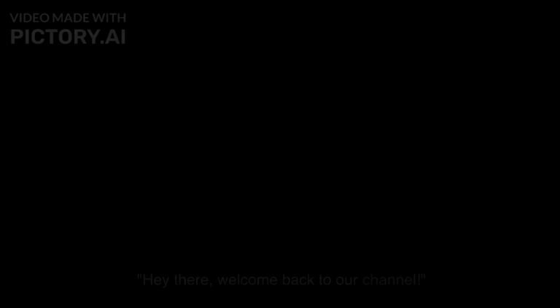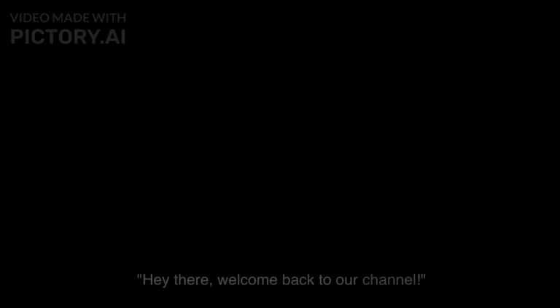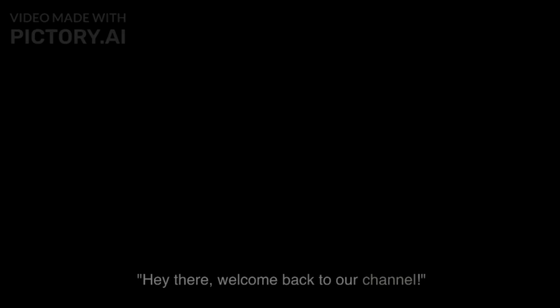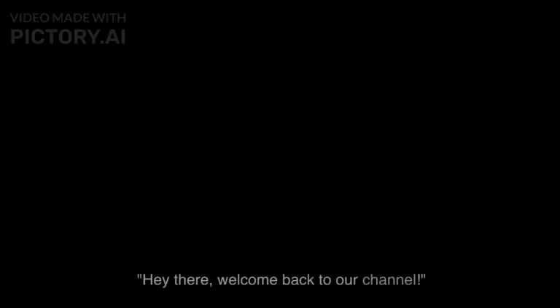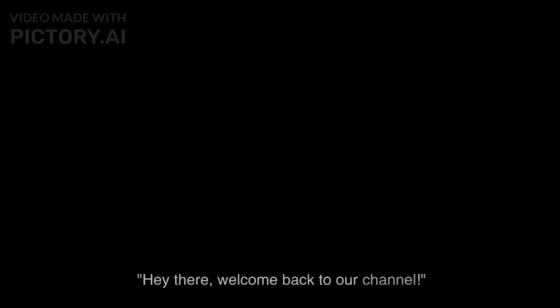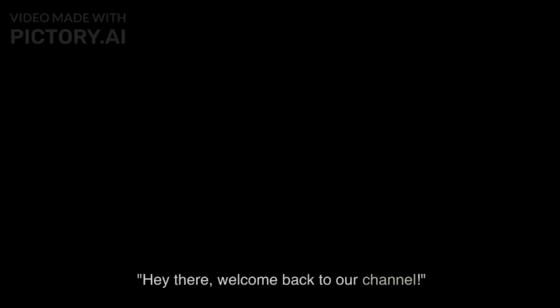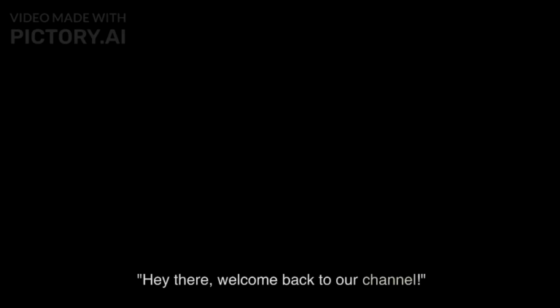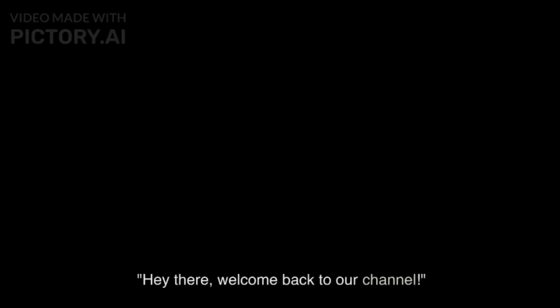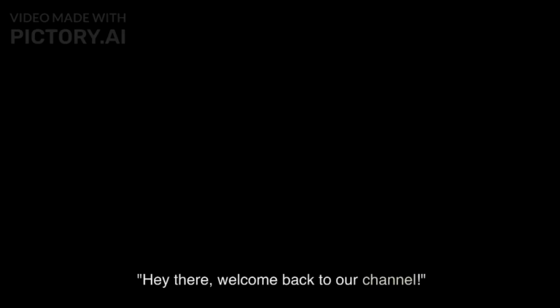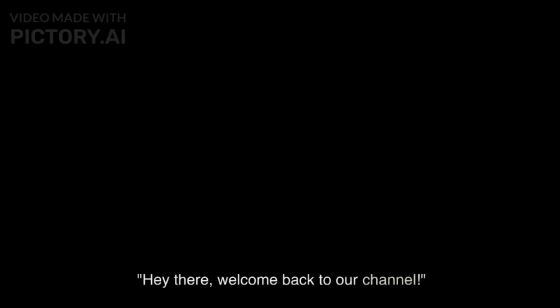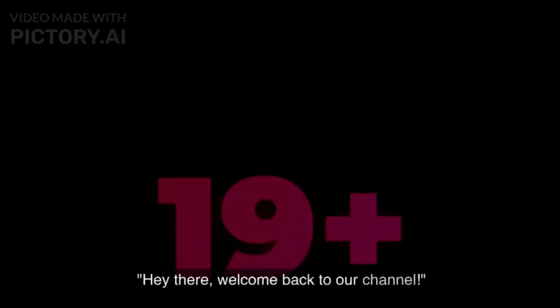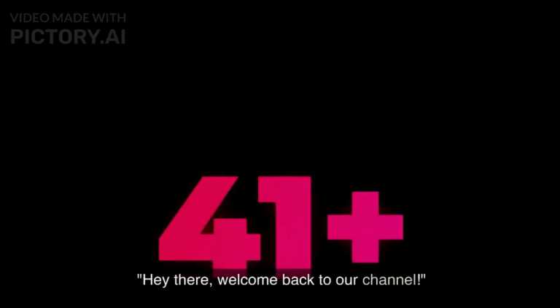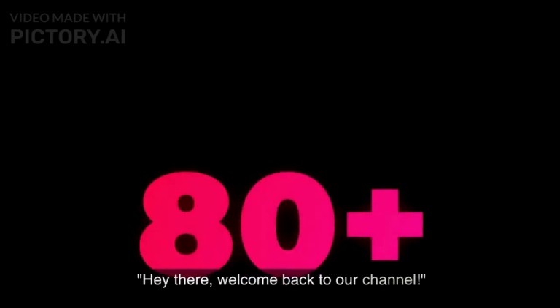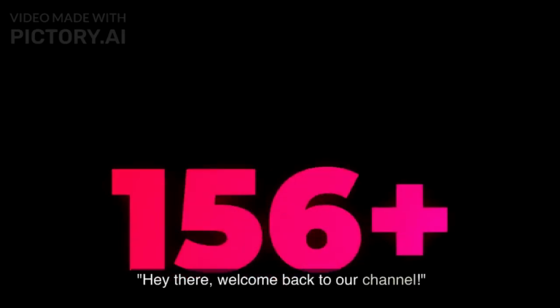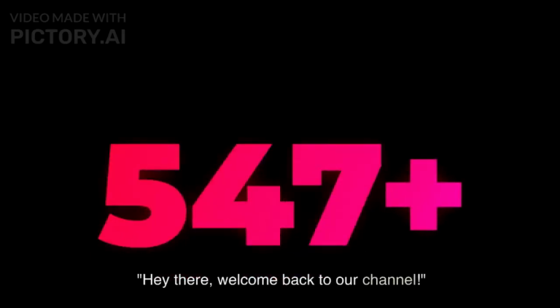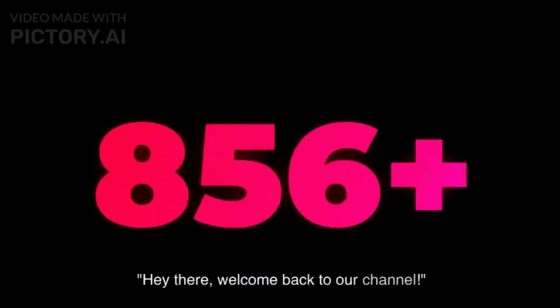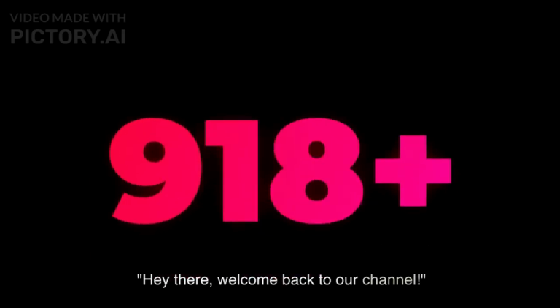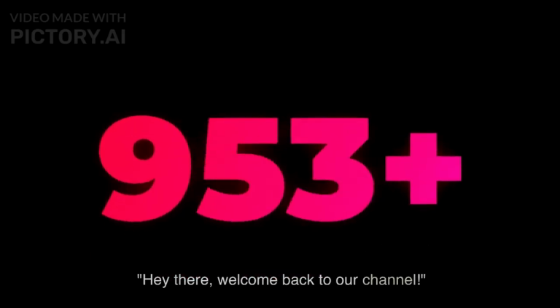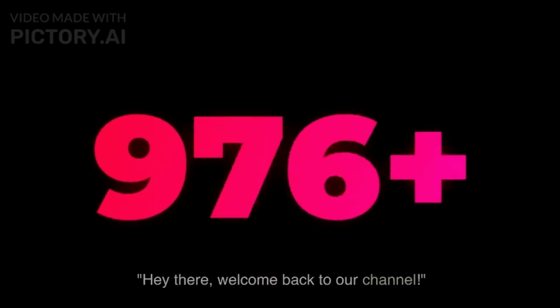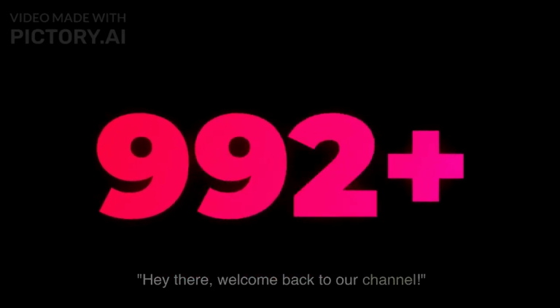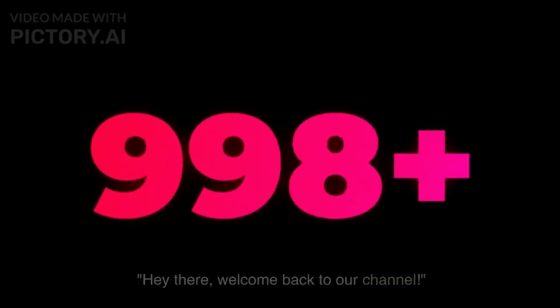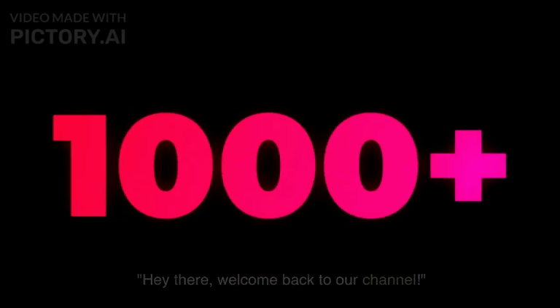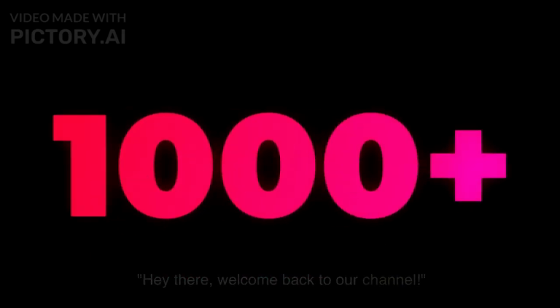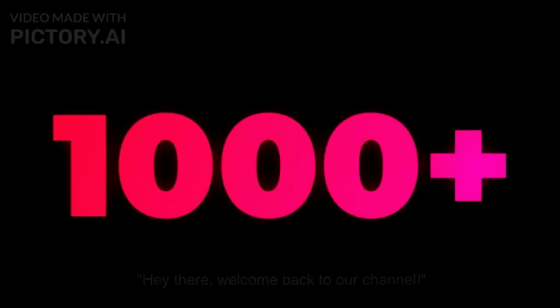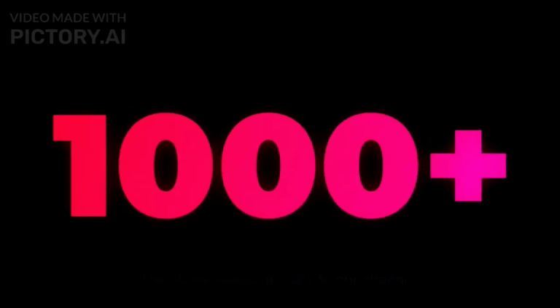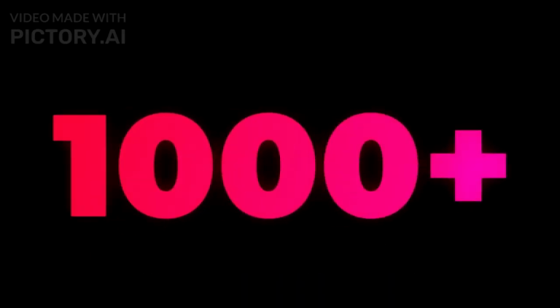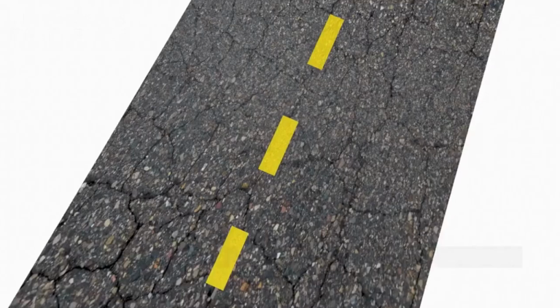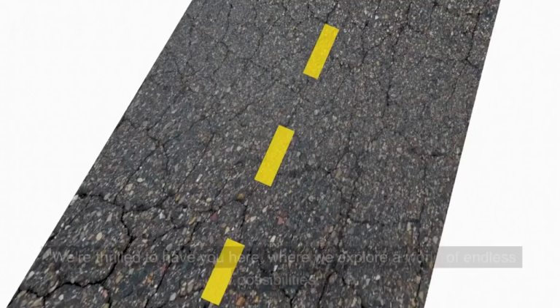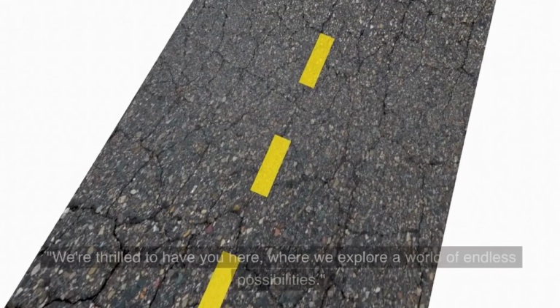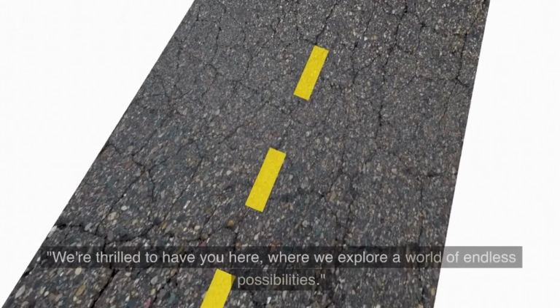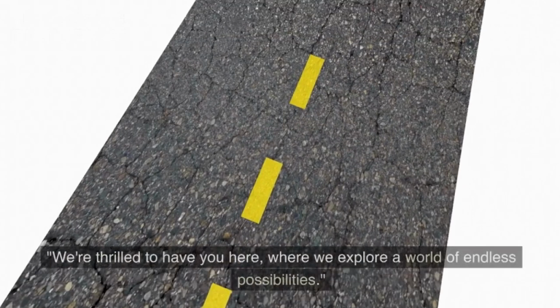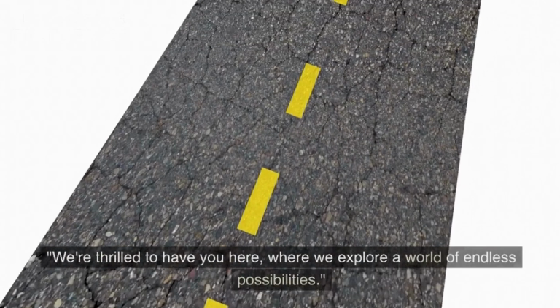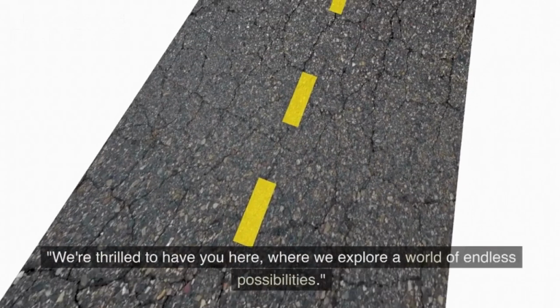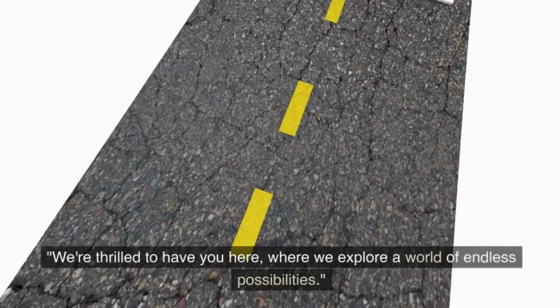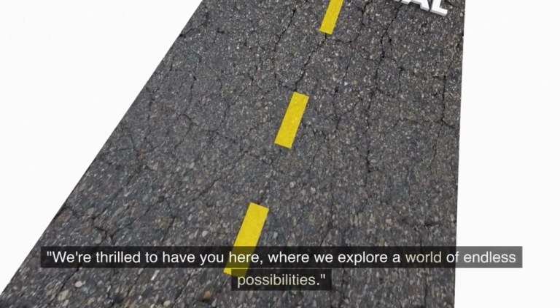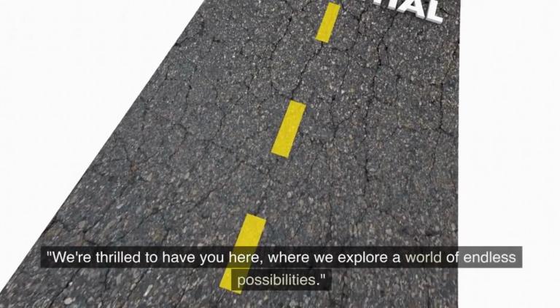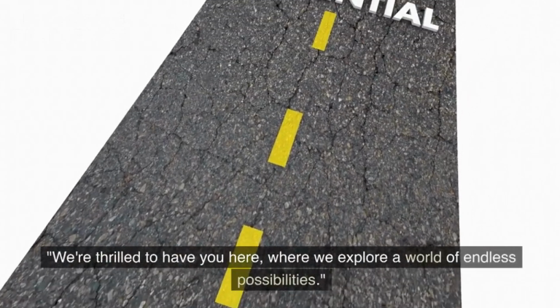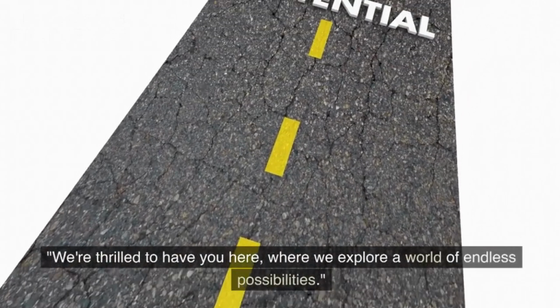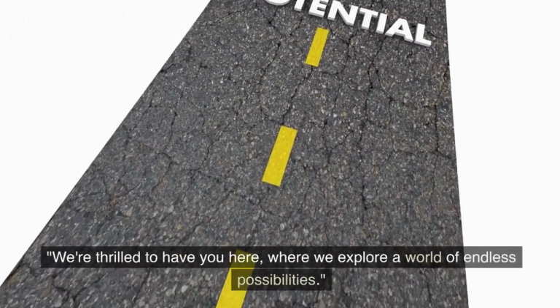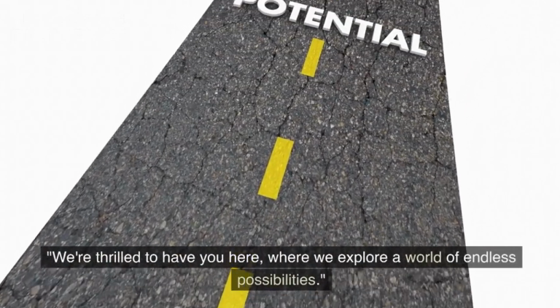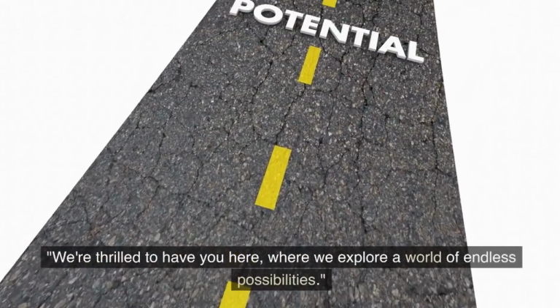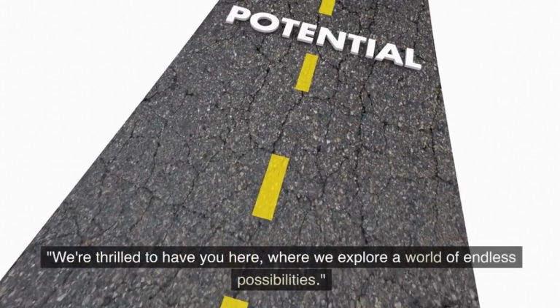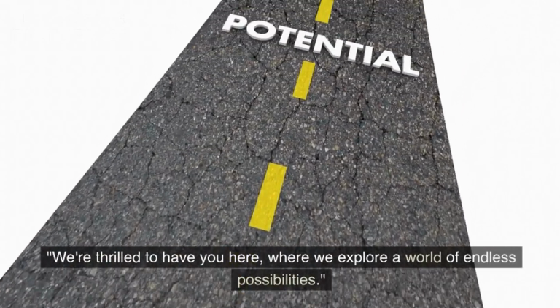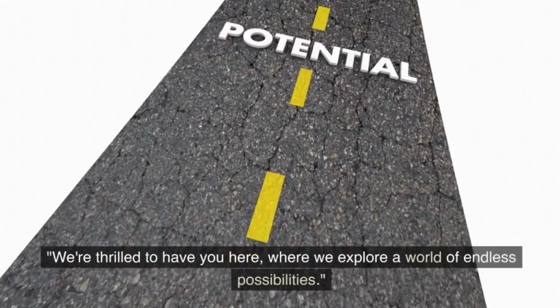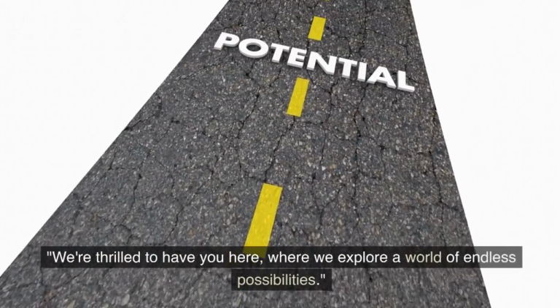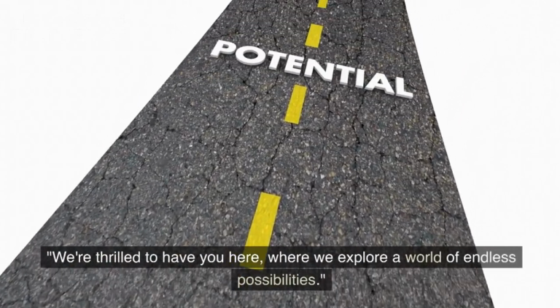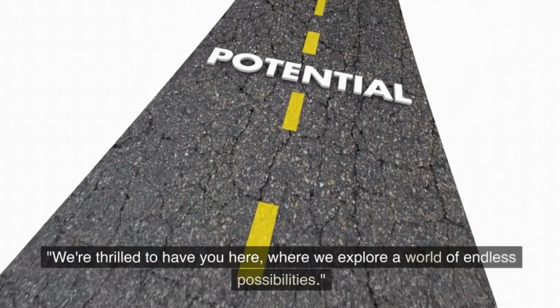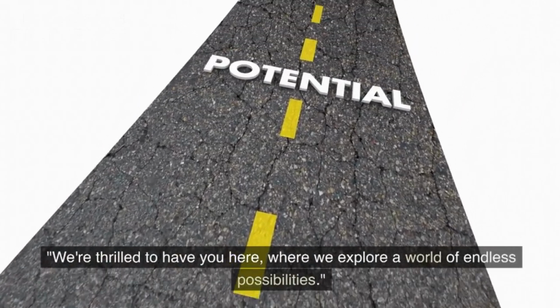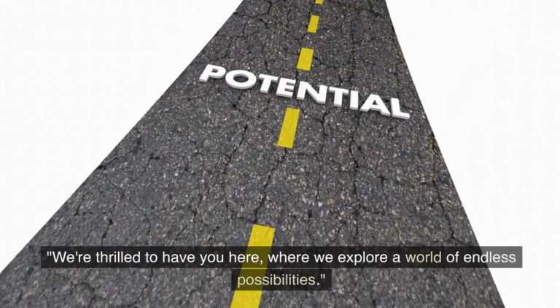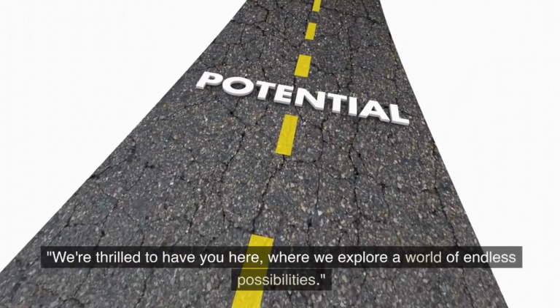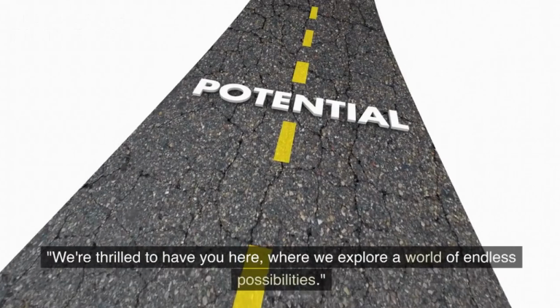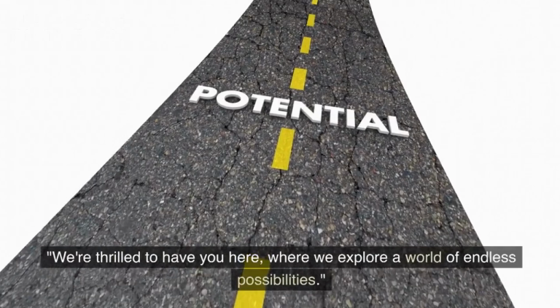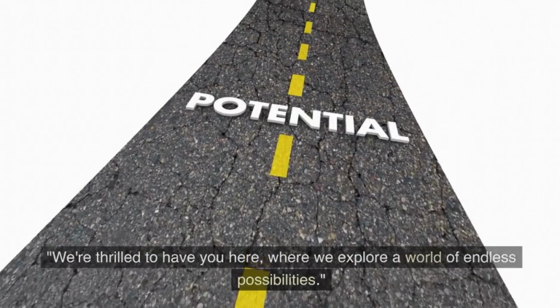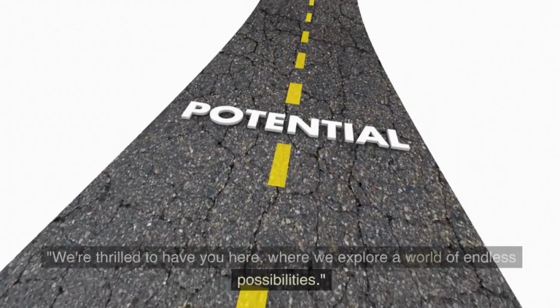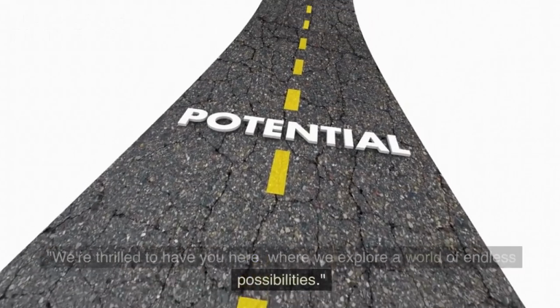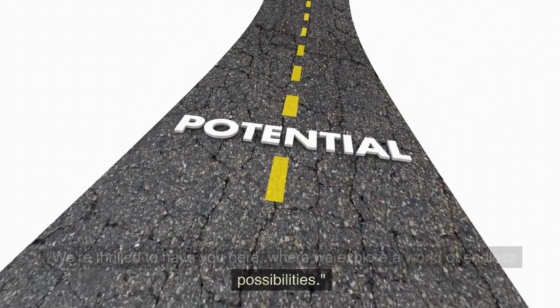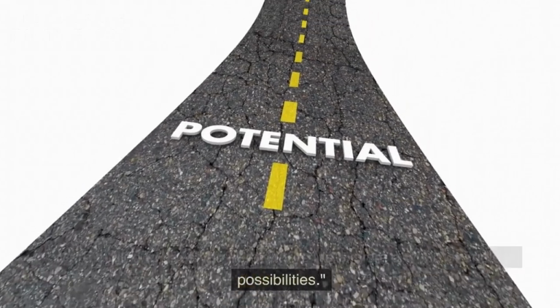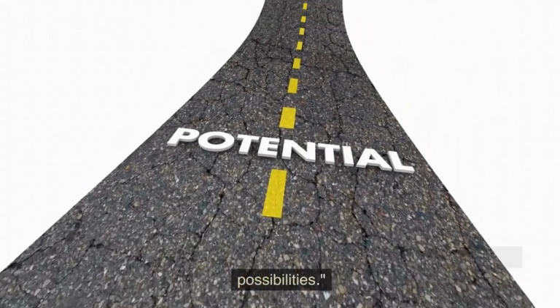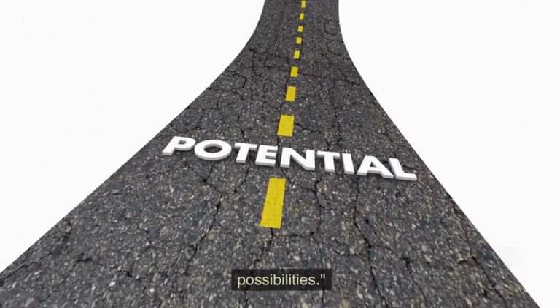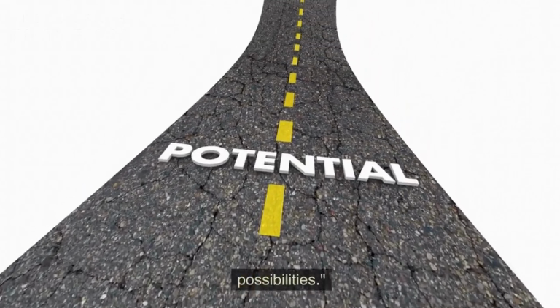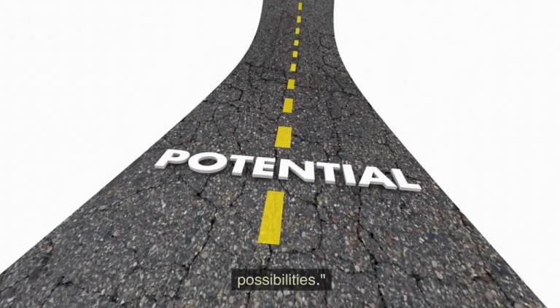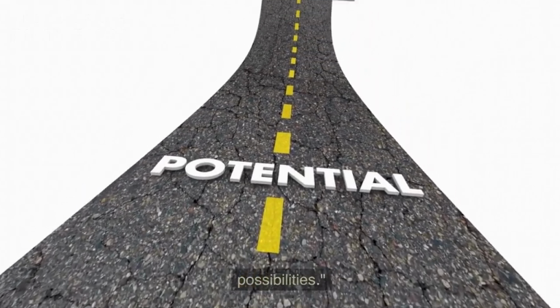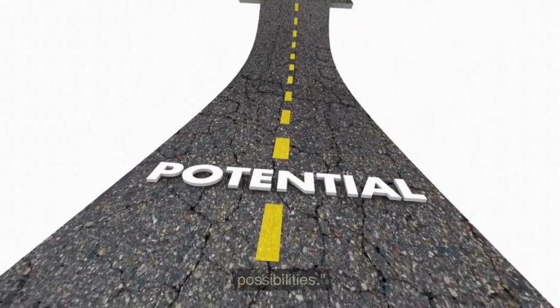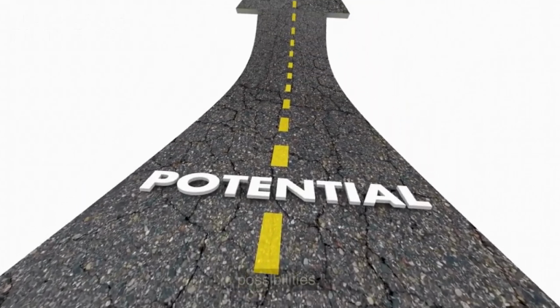Hey there, welcome back to our channel. We're thrilled to have you here, where we explore a world of endless possibilities.